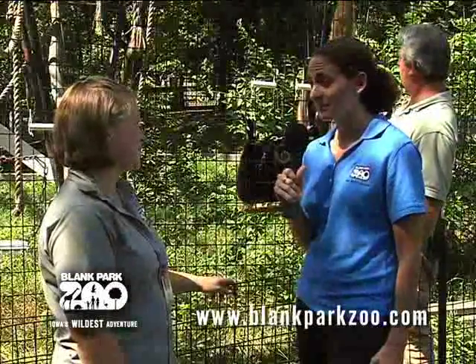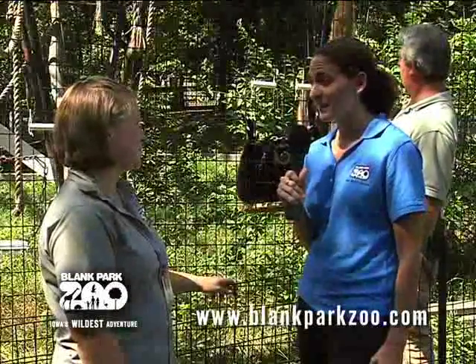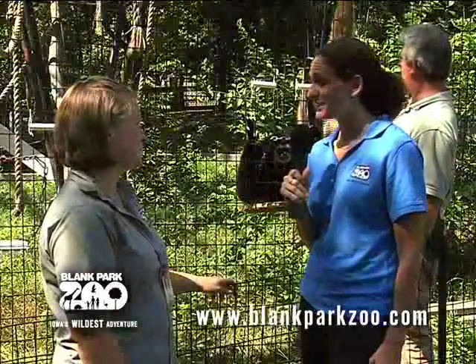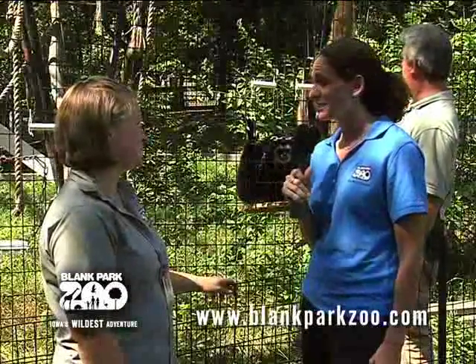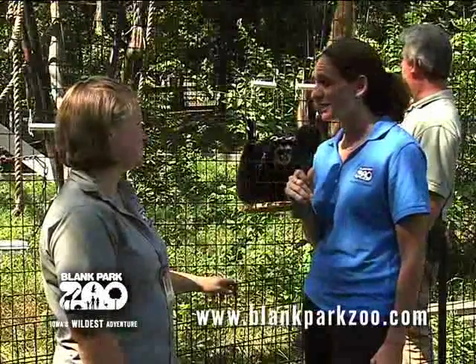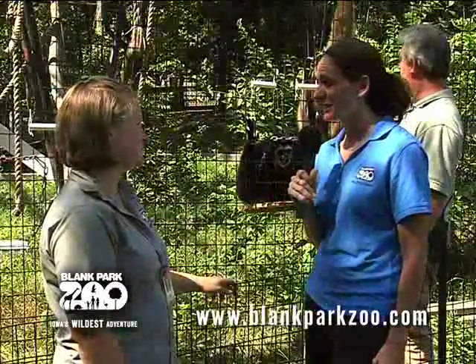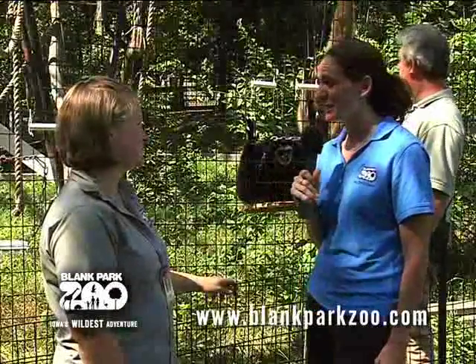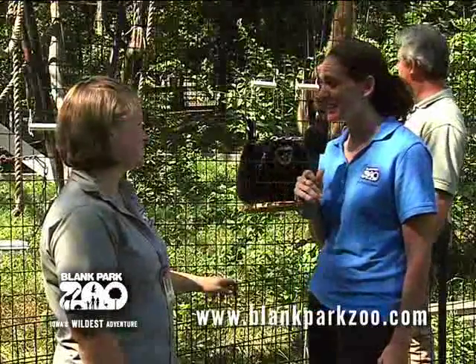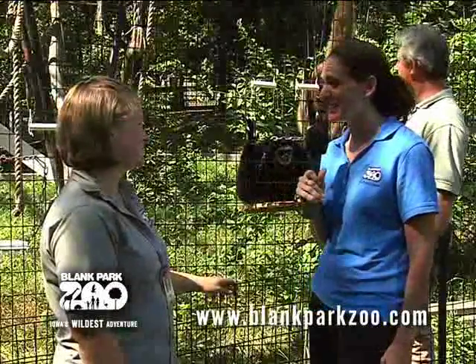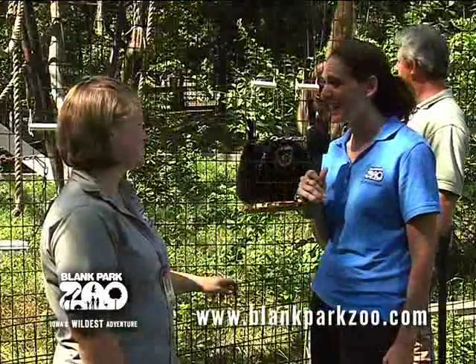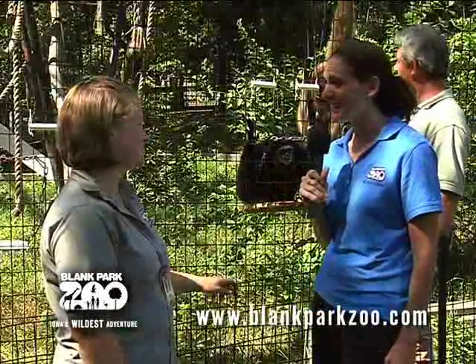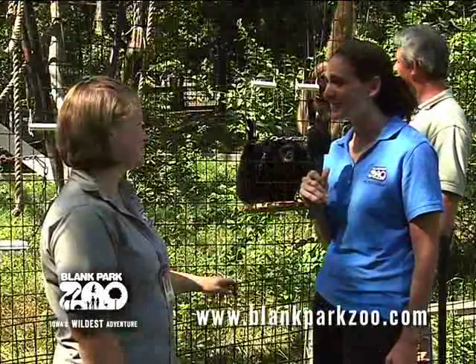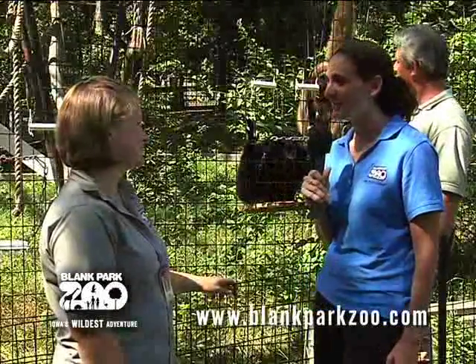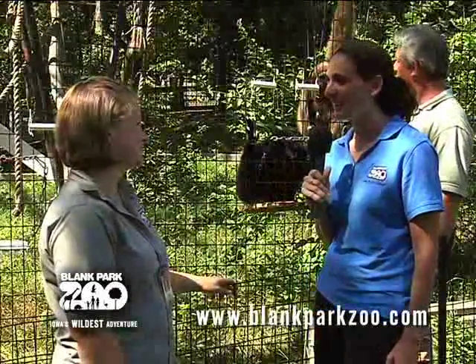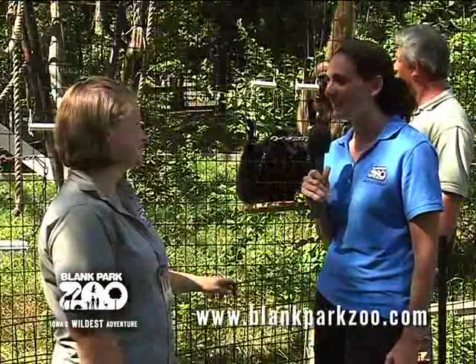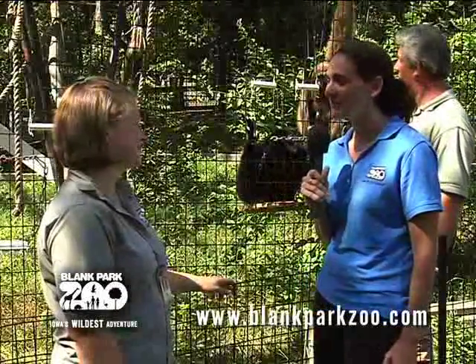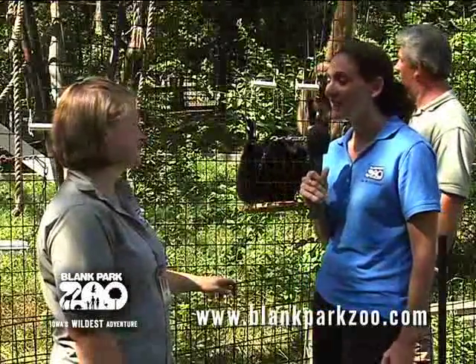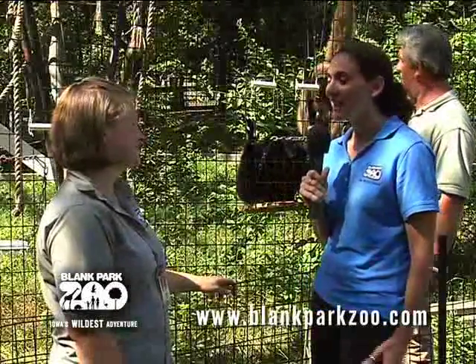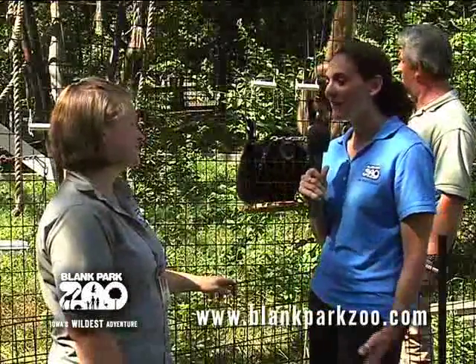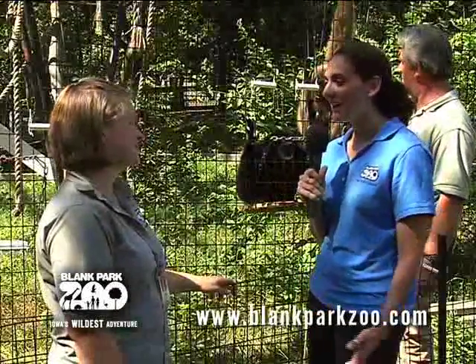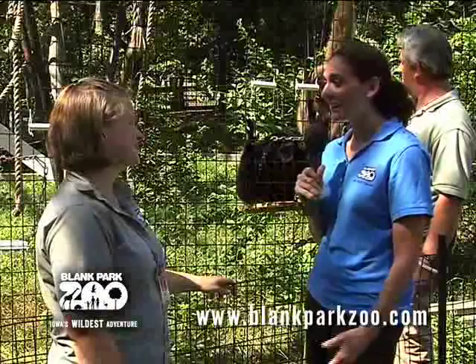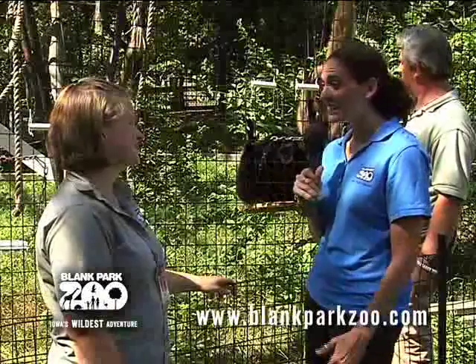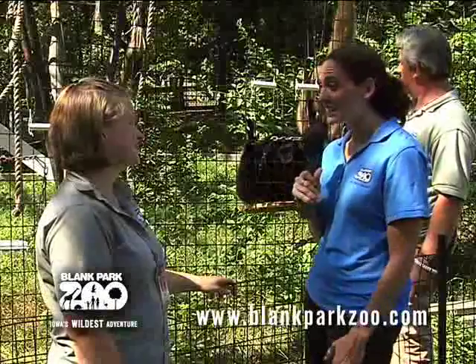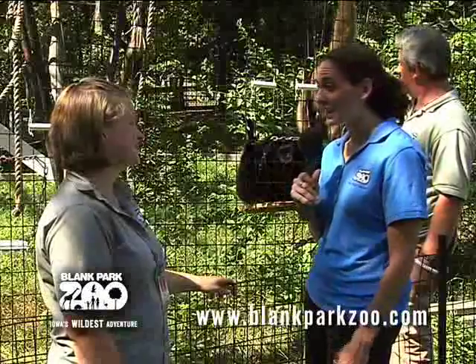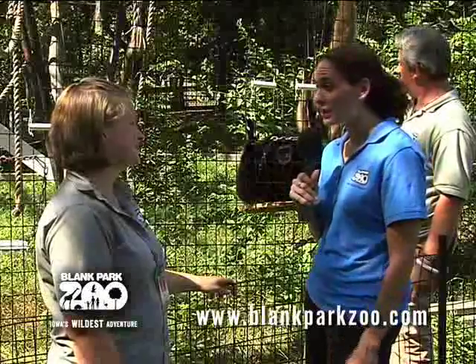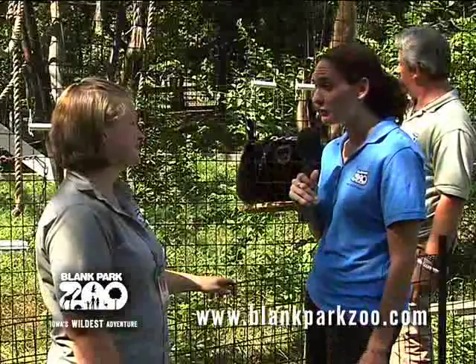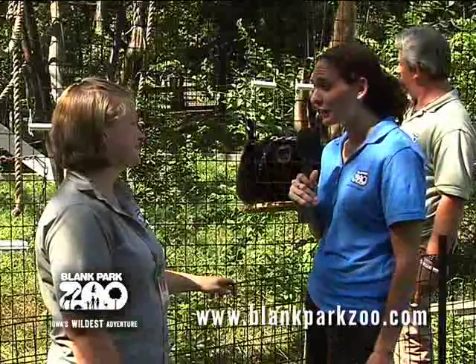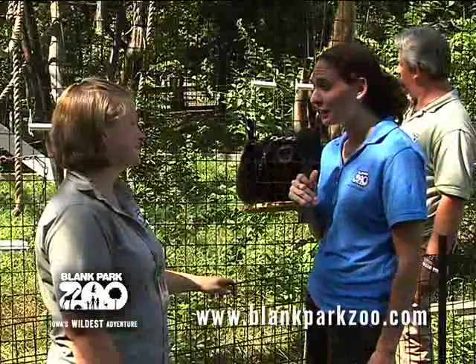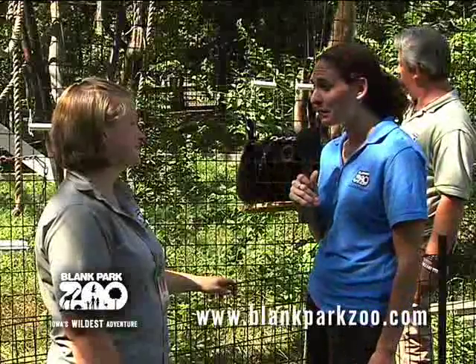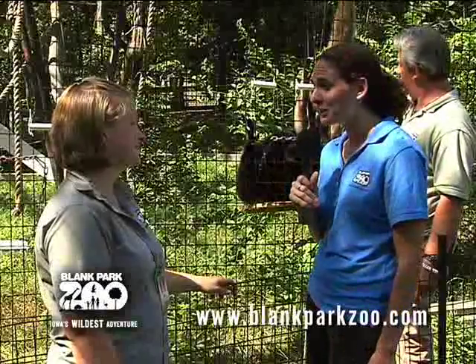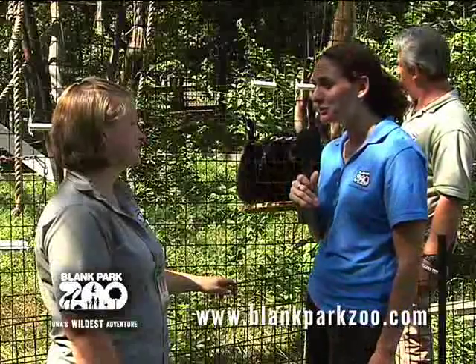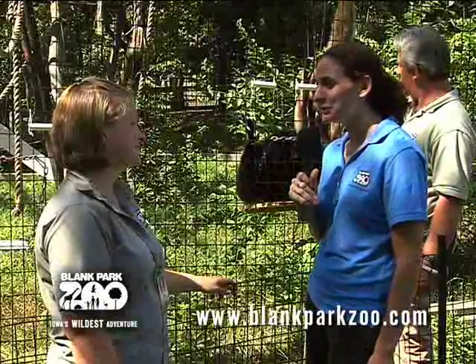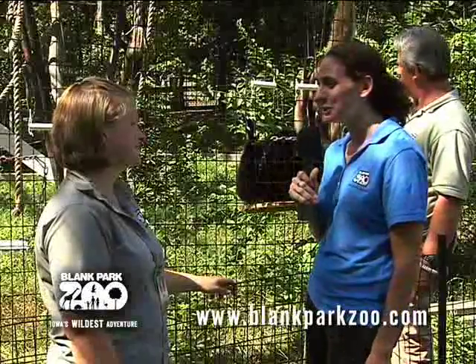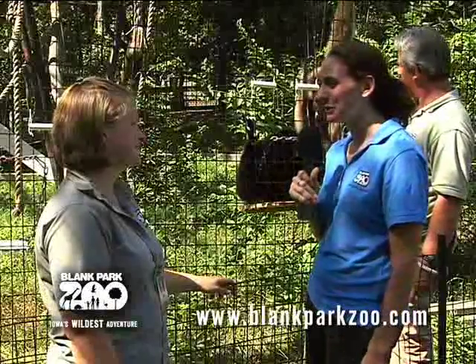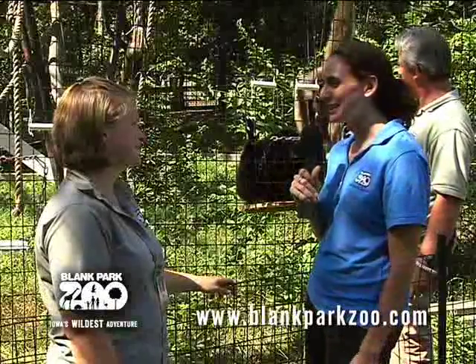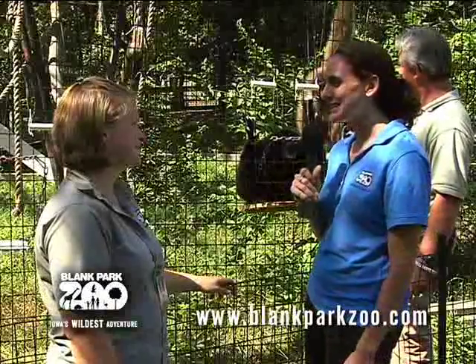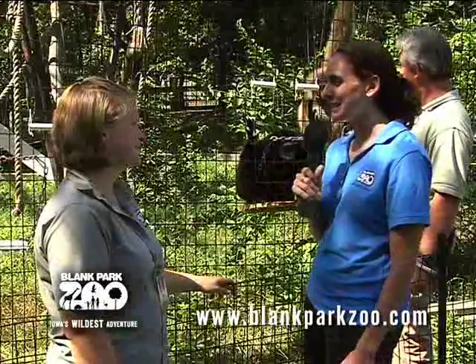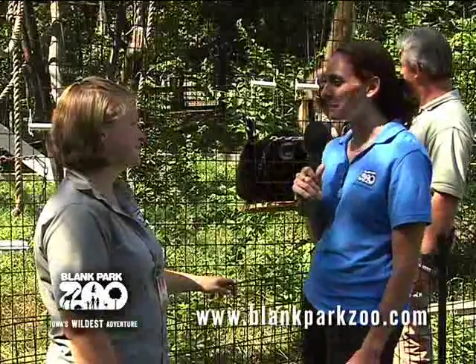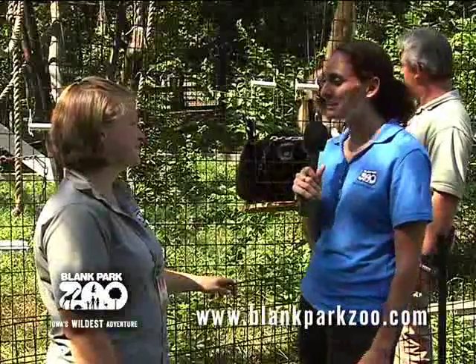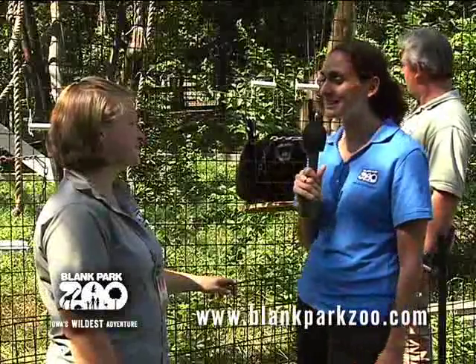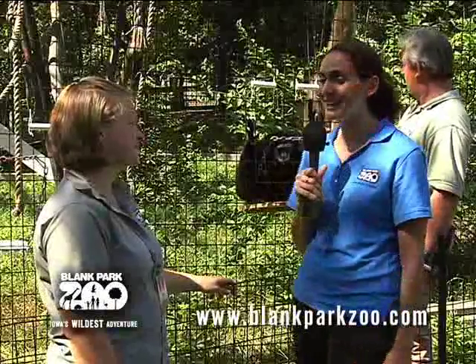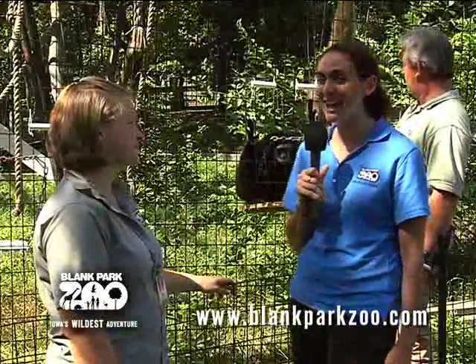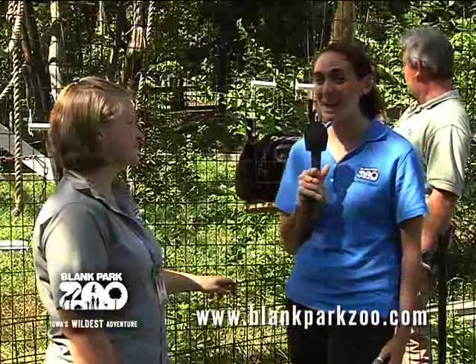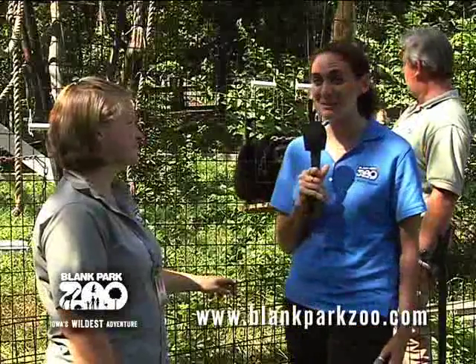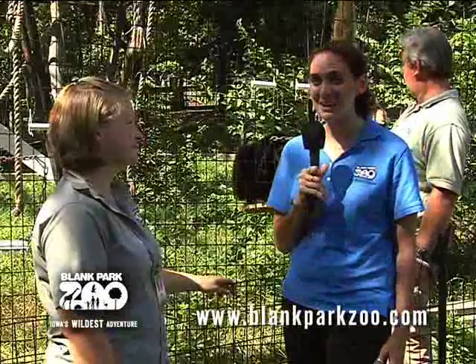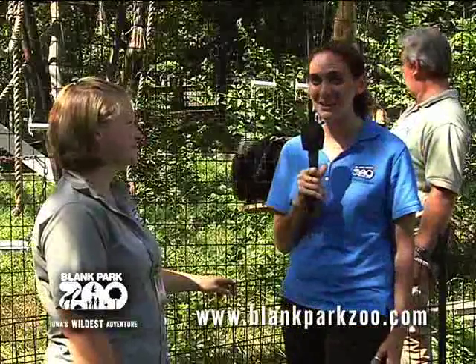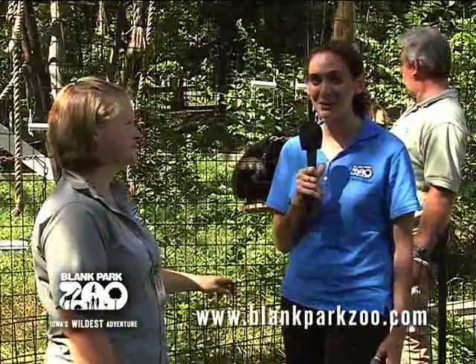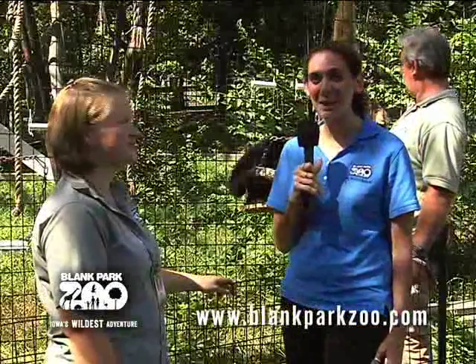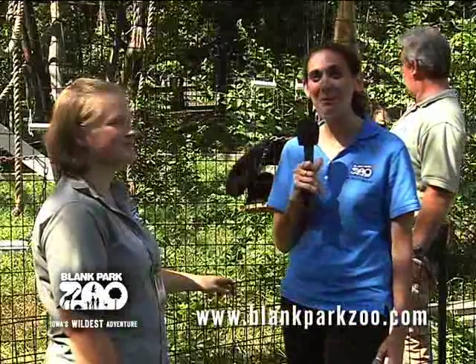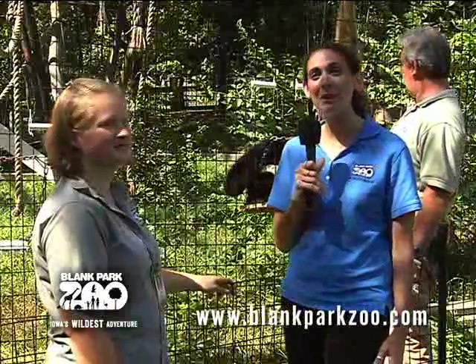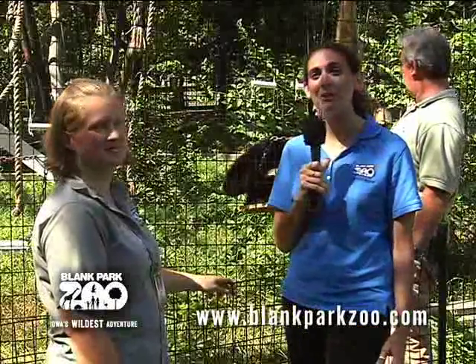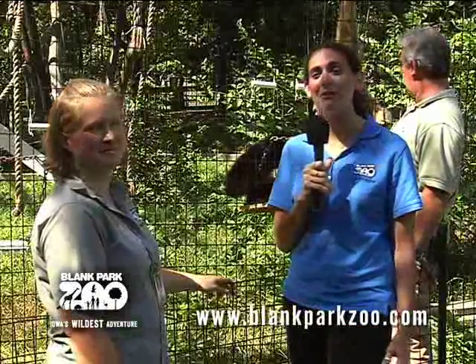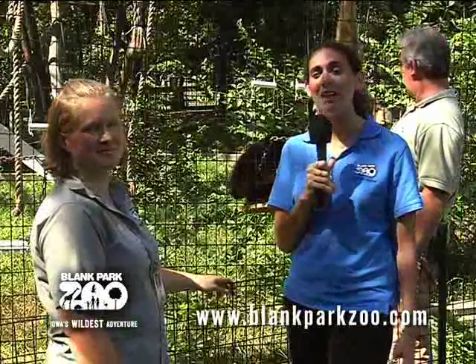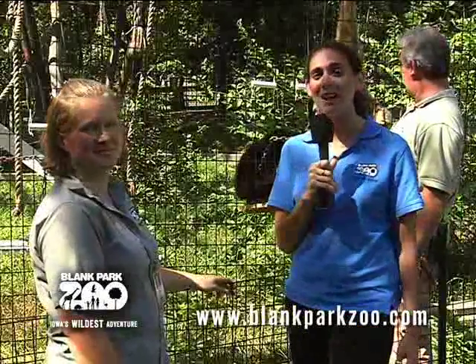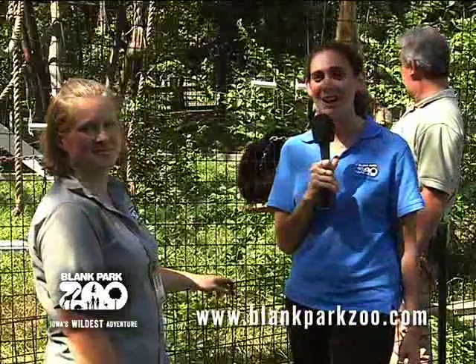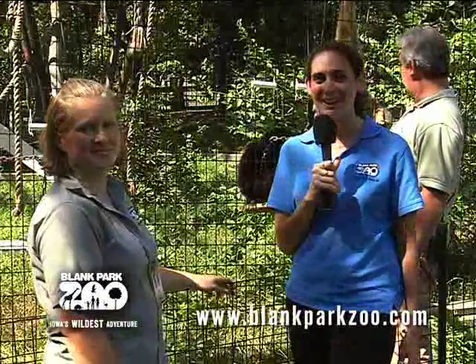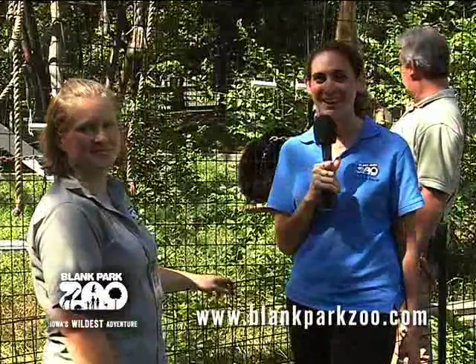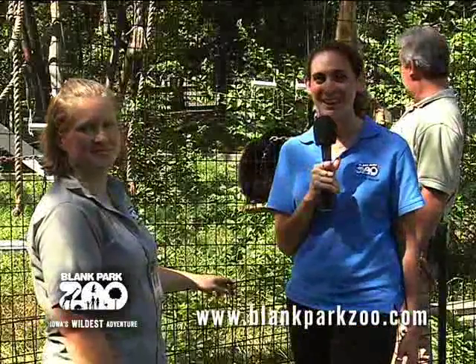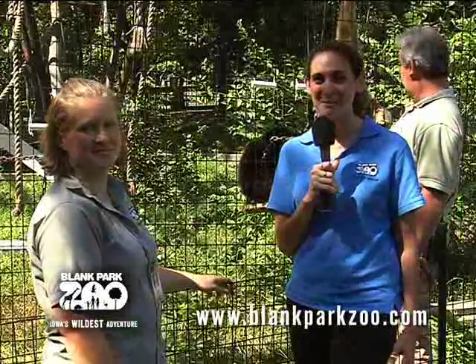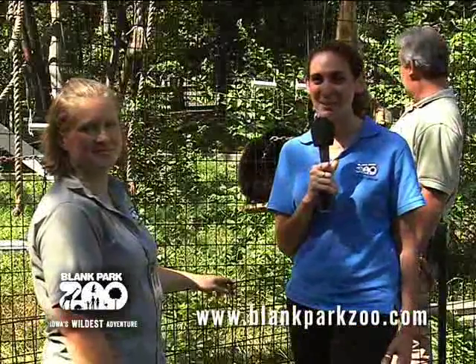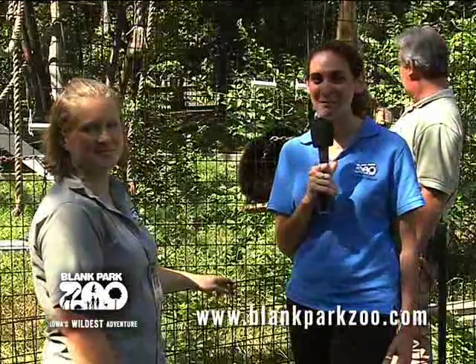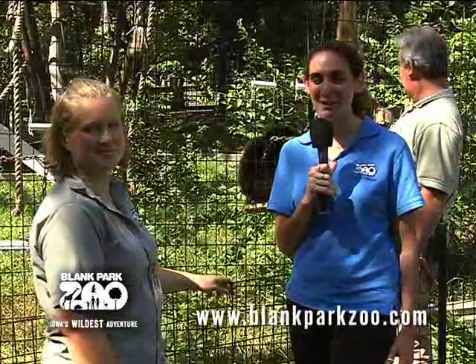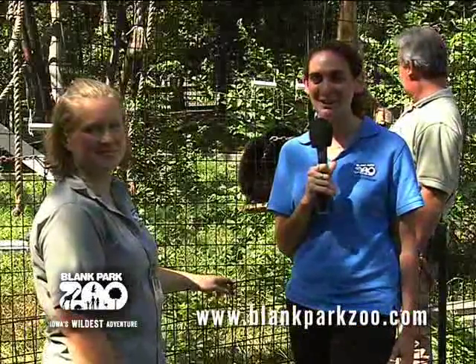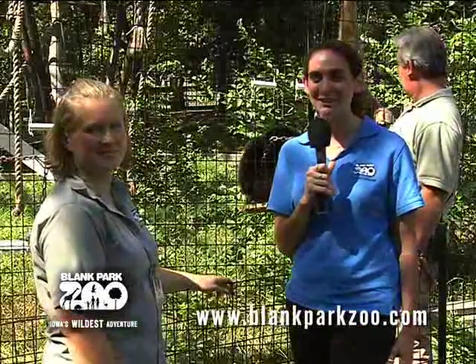Sounds like a great diet to me. I'd like to thank you very much for showing us the gibbons today. I'm Daniella Graham here with Val Hottakeet at the Blank Park Zoo.